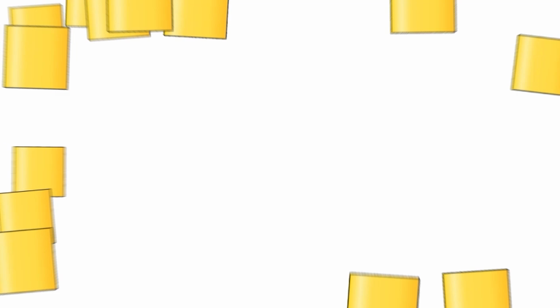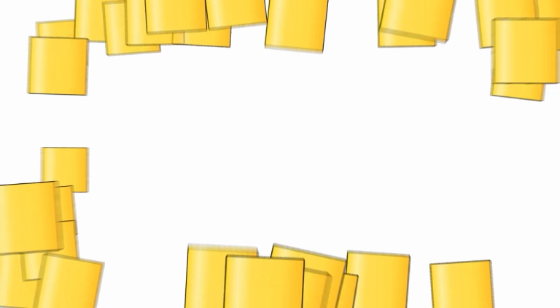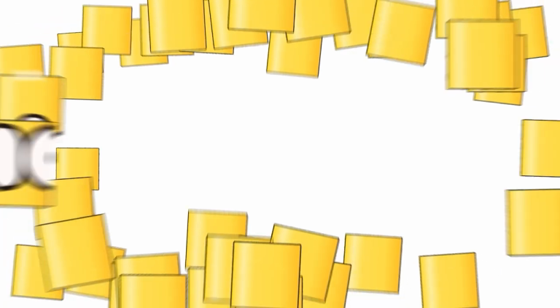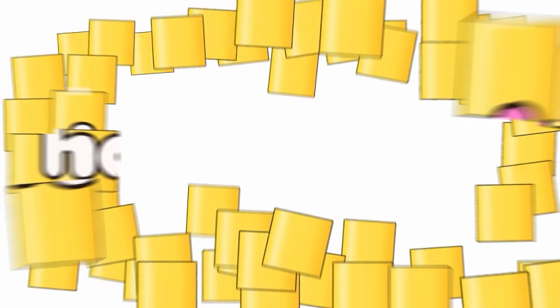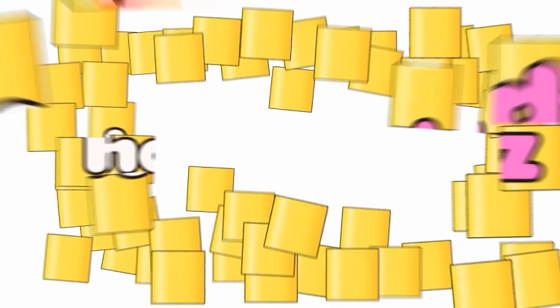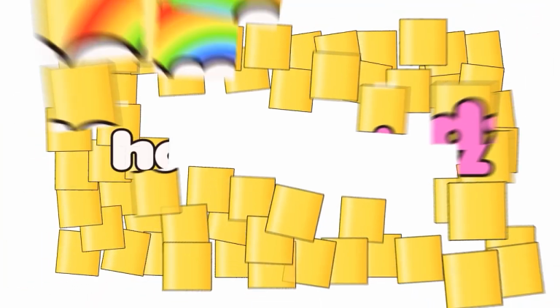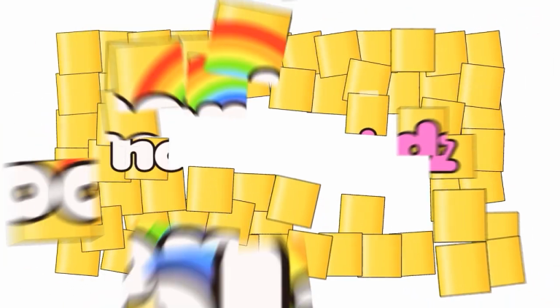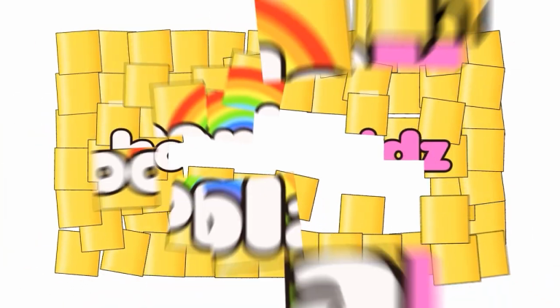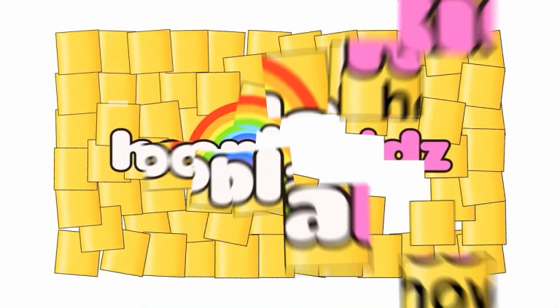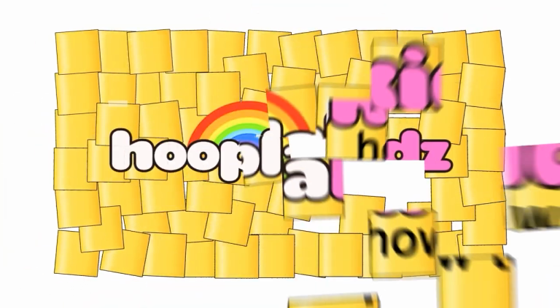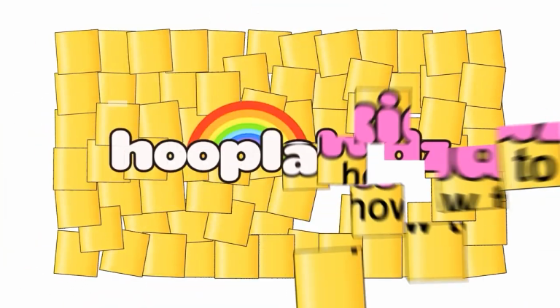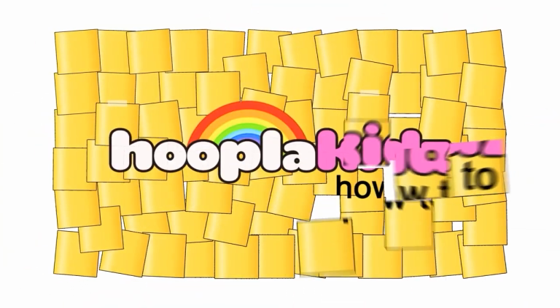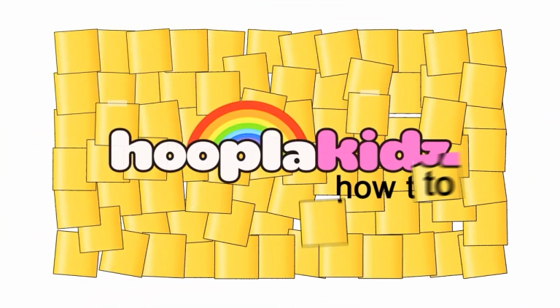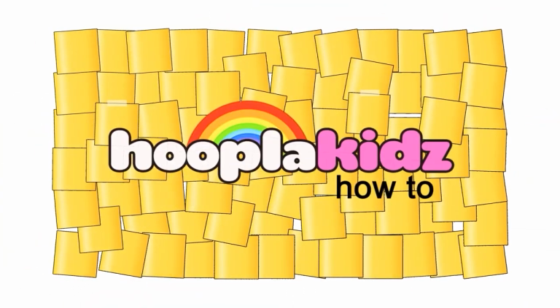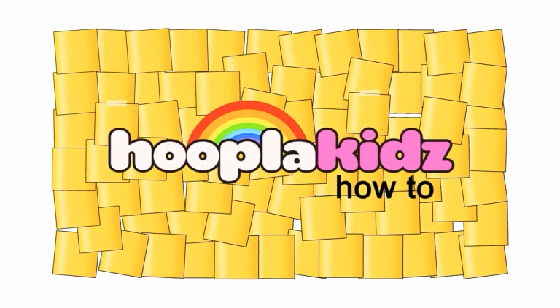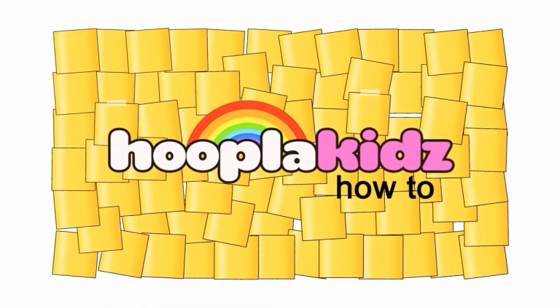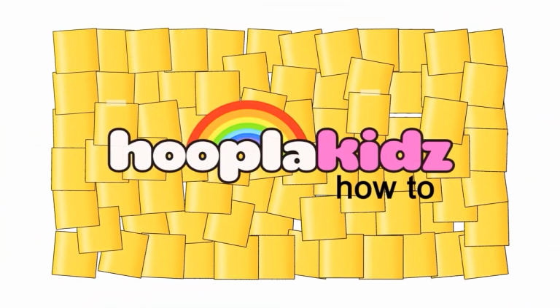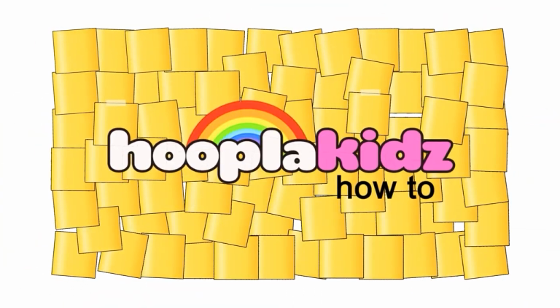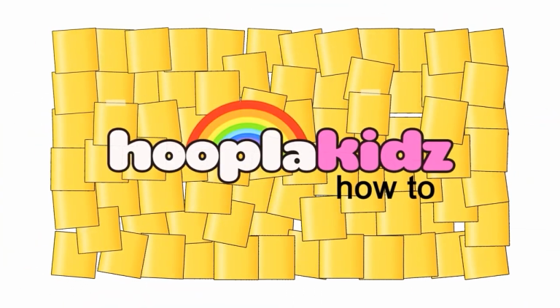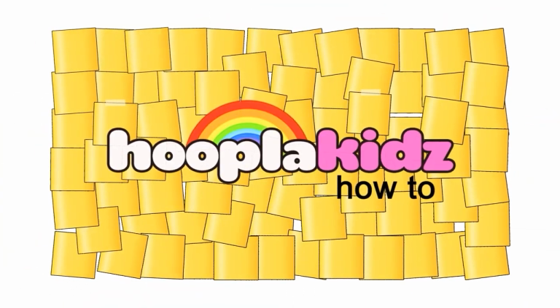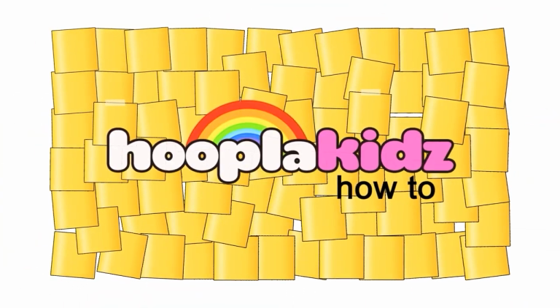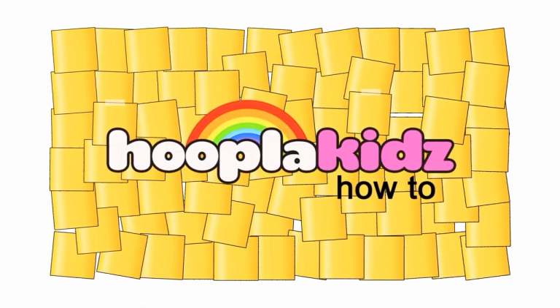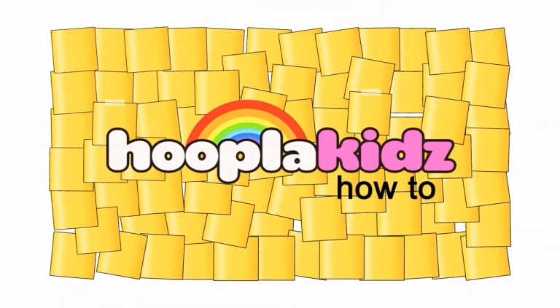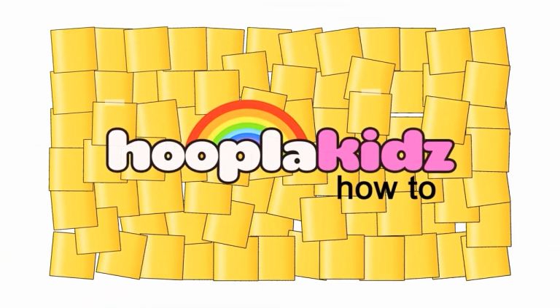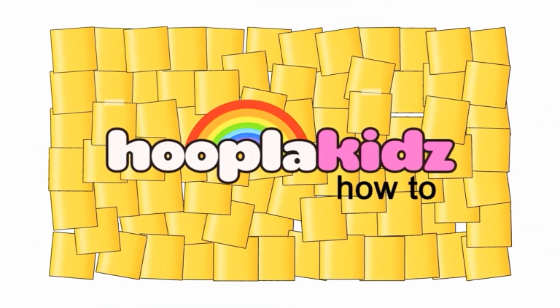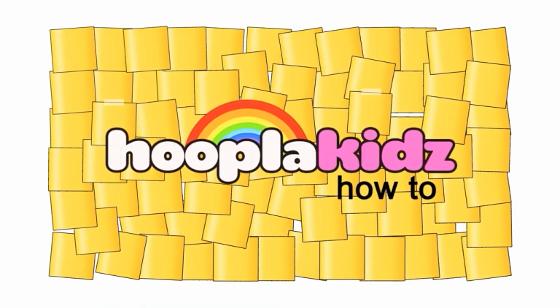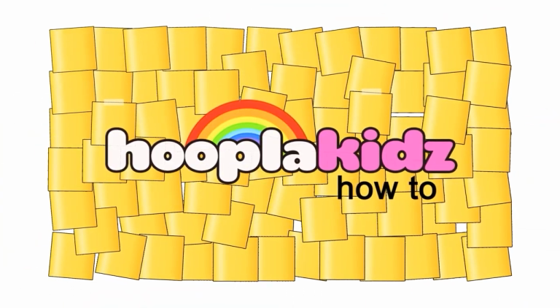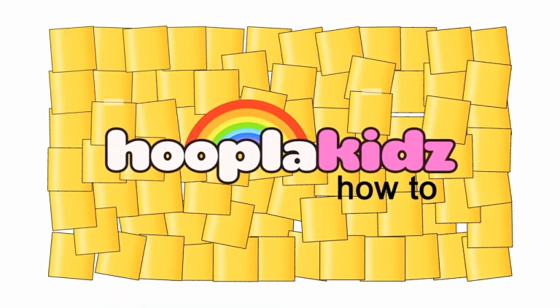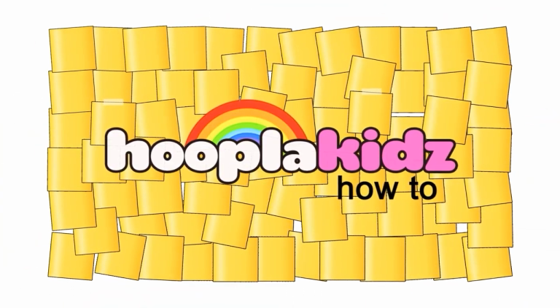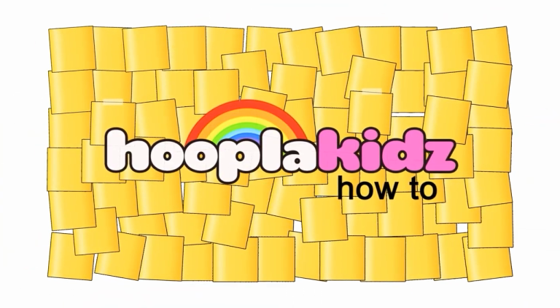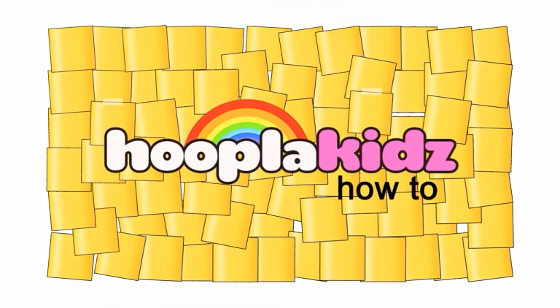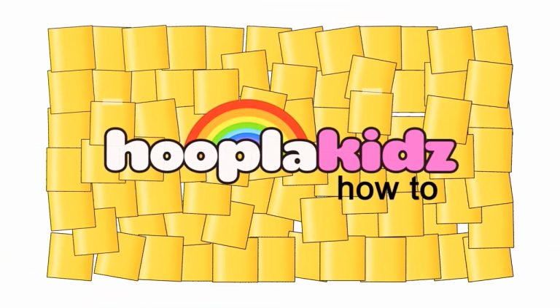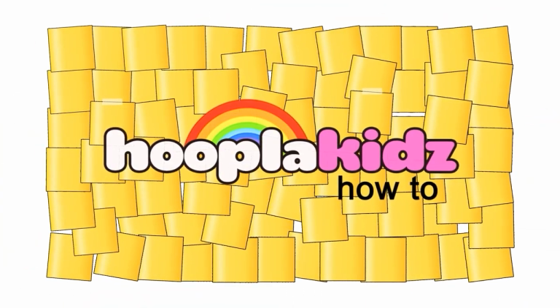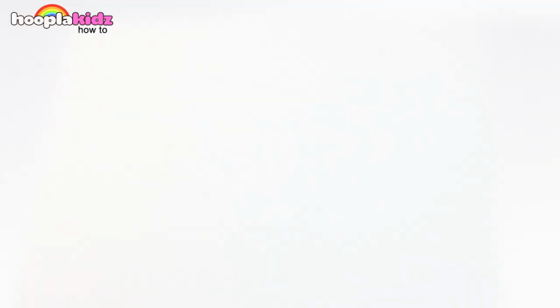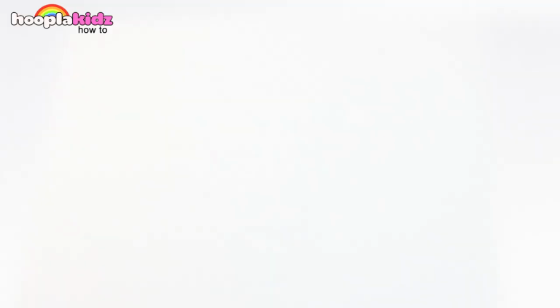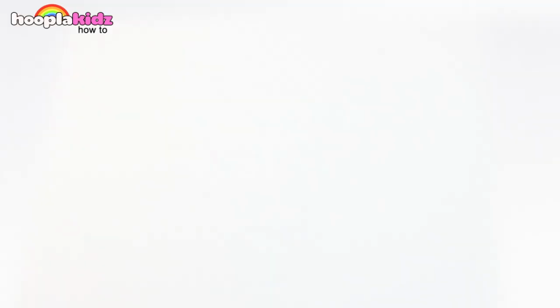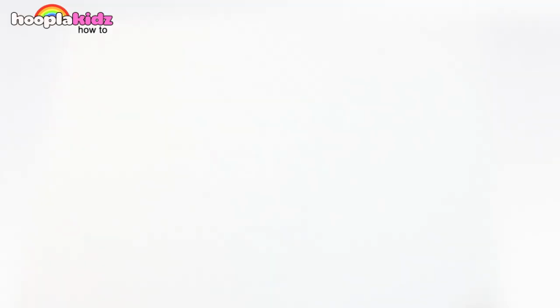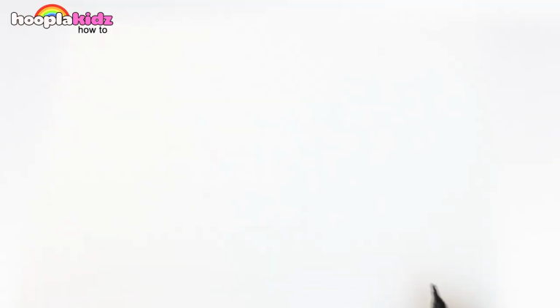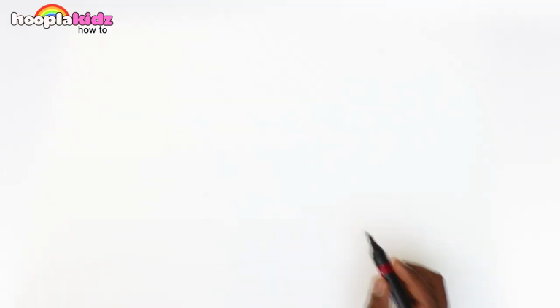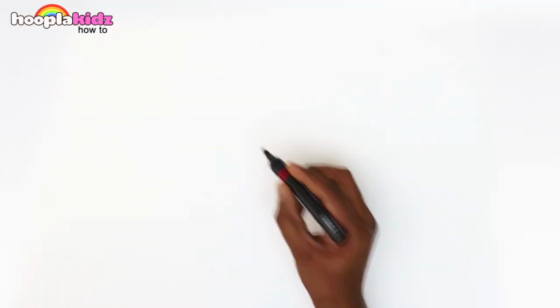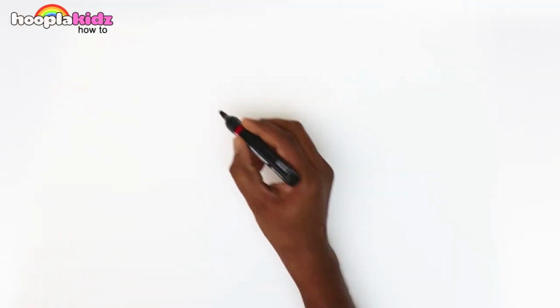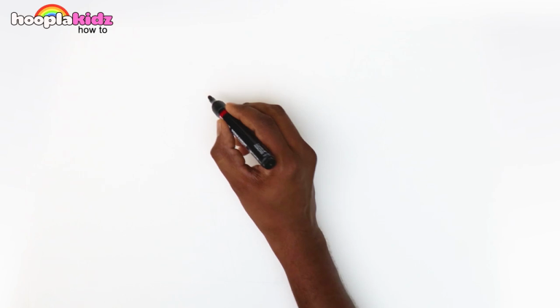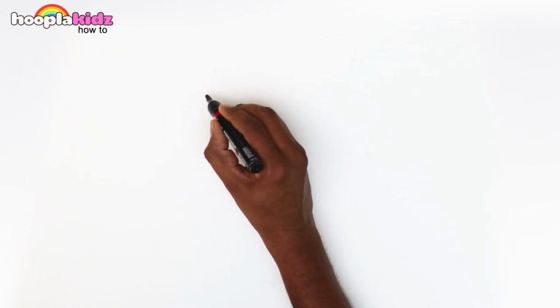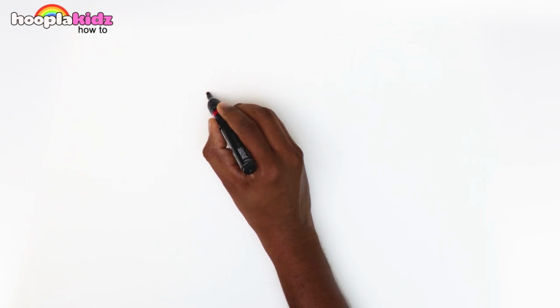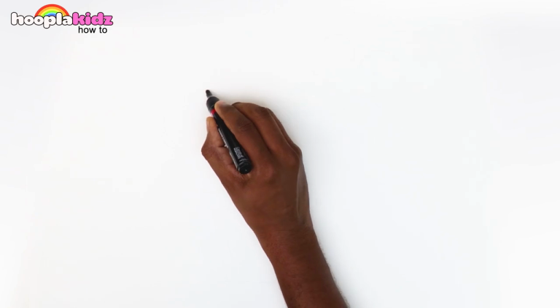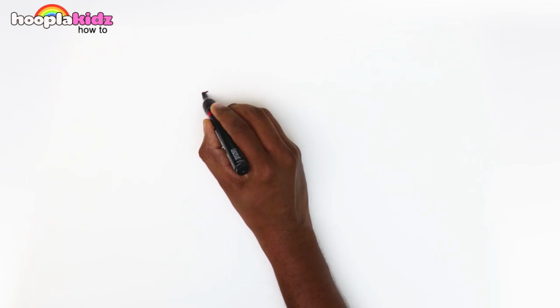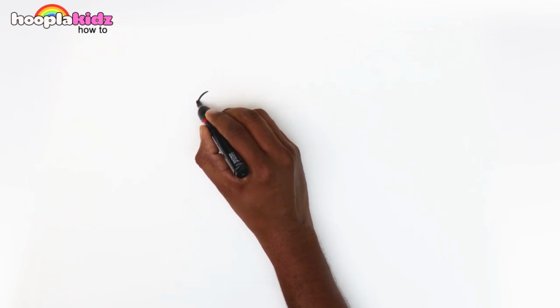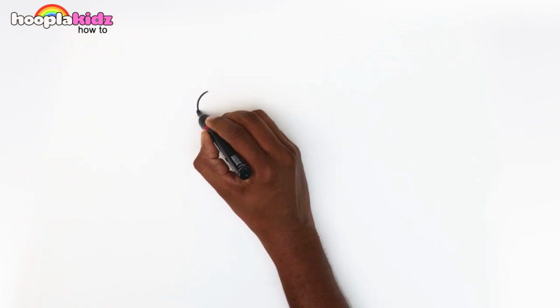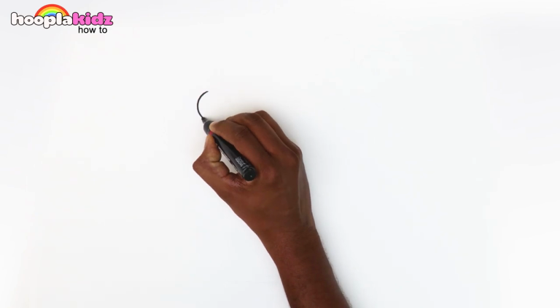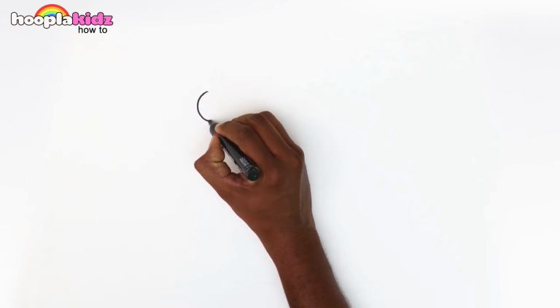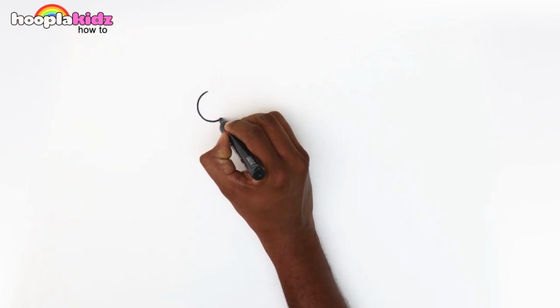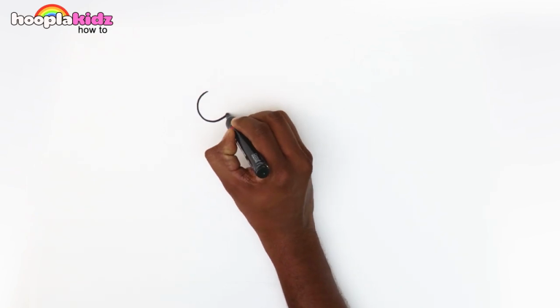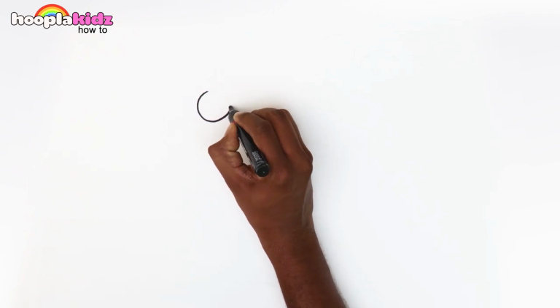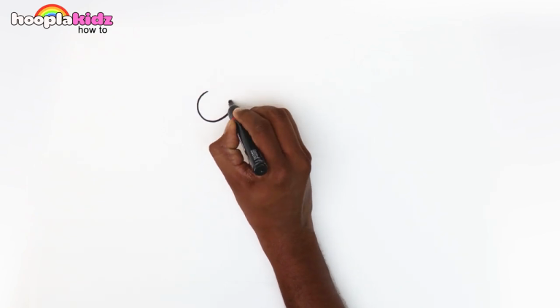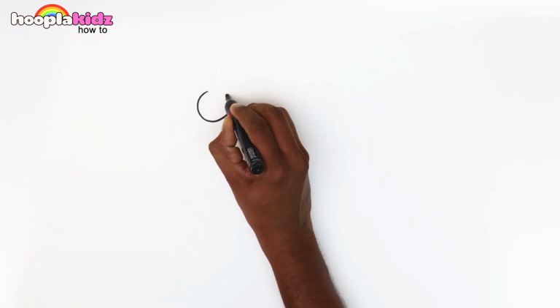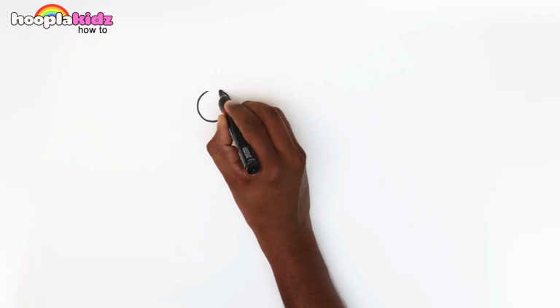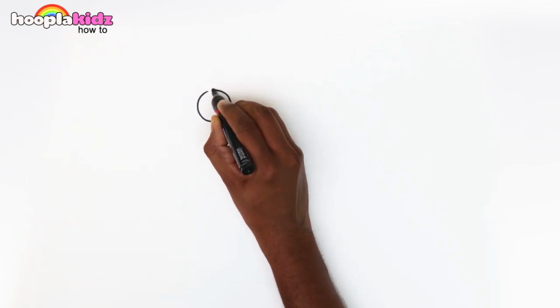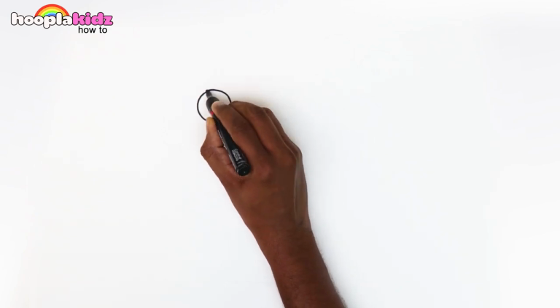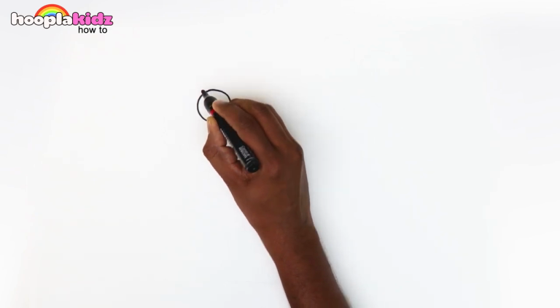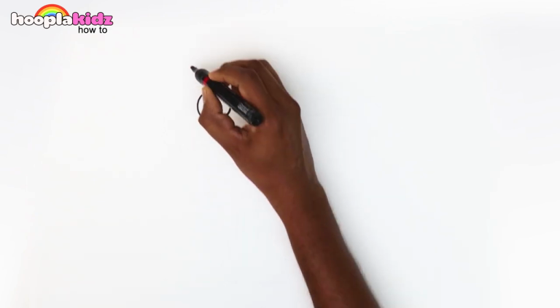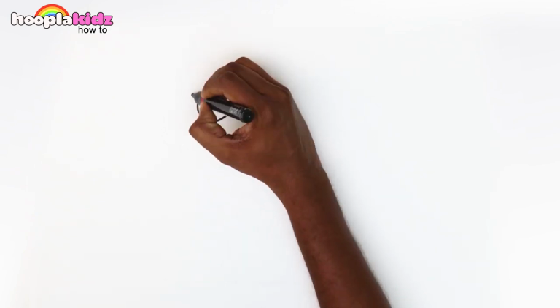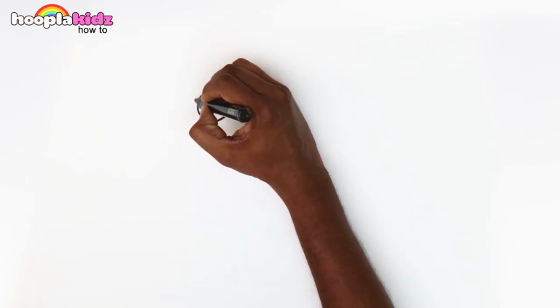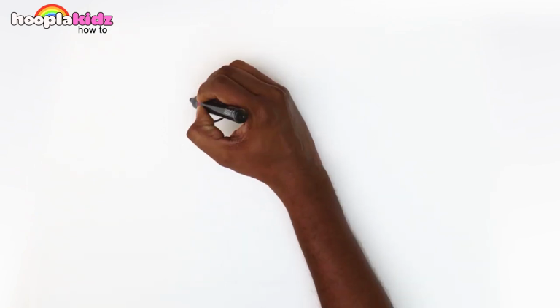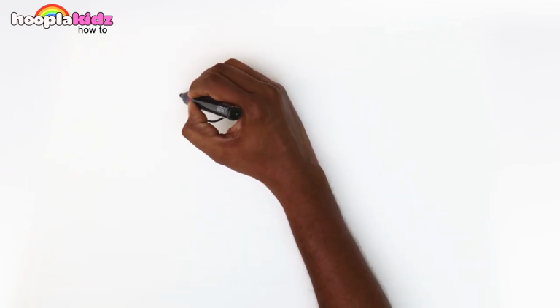Hello and welcome to Hoopla Kids How To. Hello kids! Let's make some flowers in a pot today.